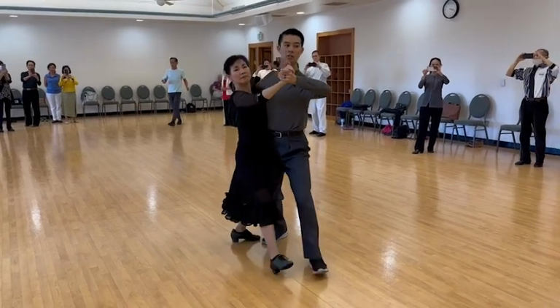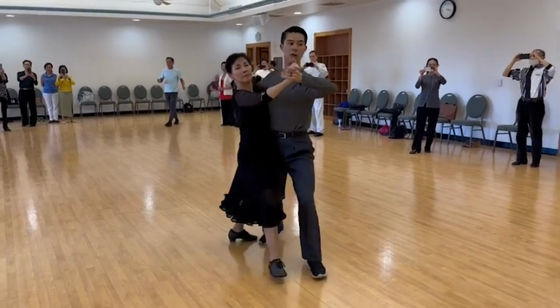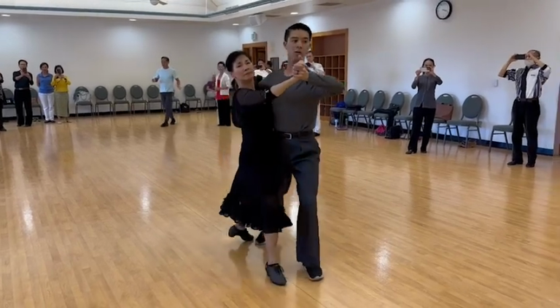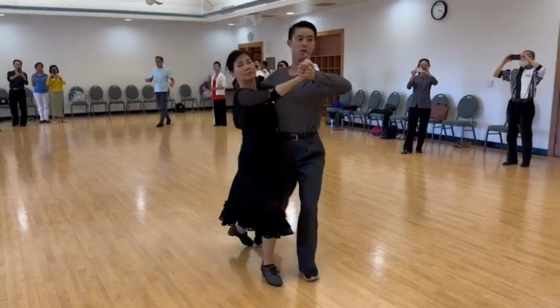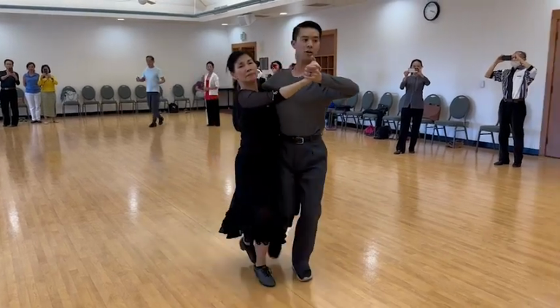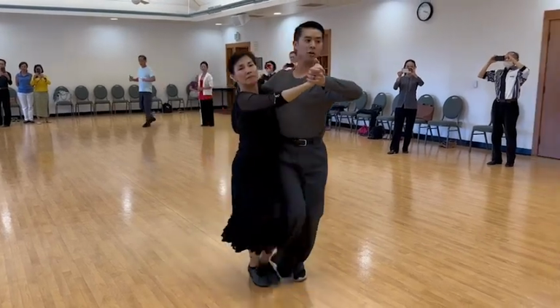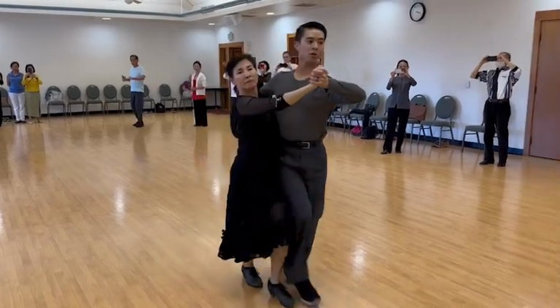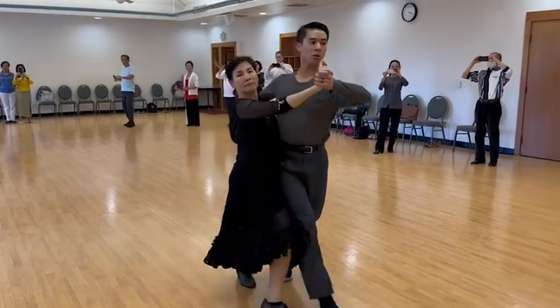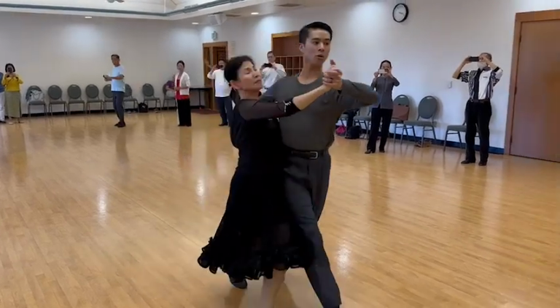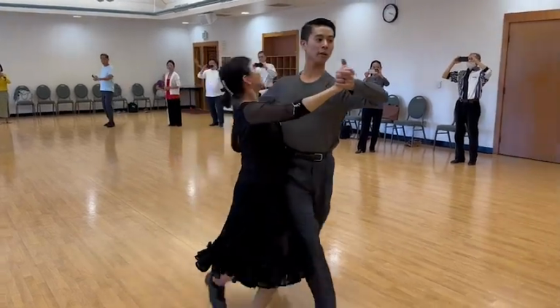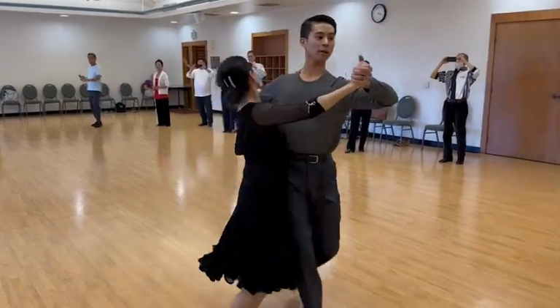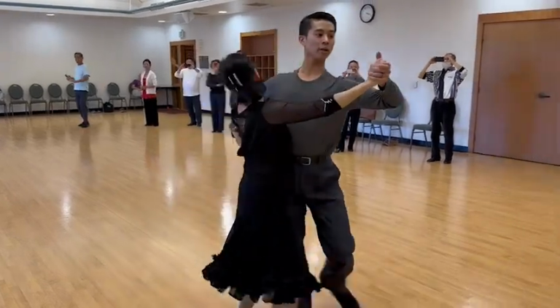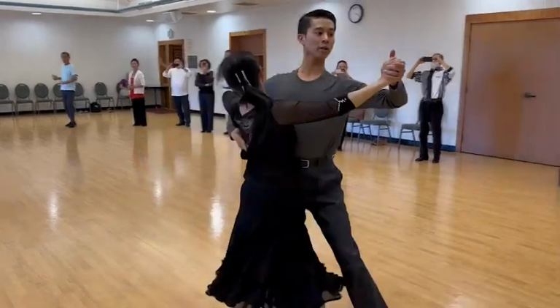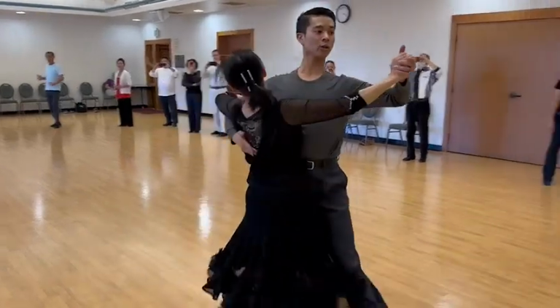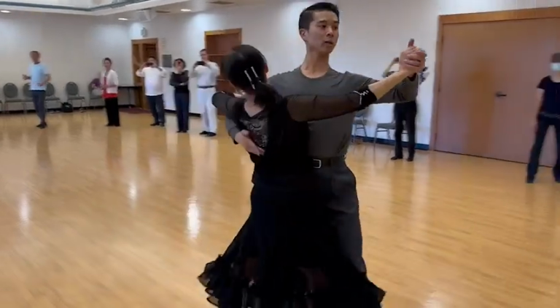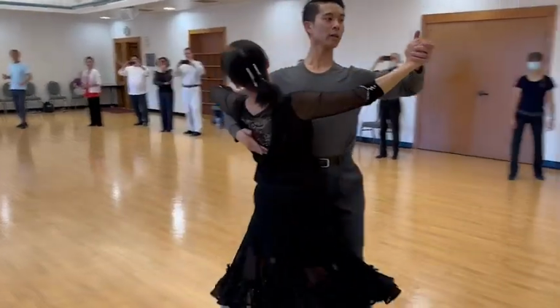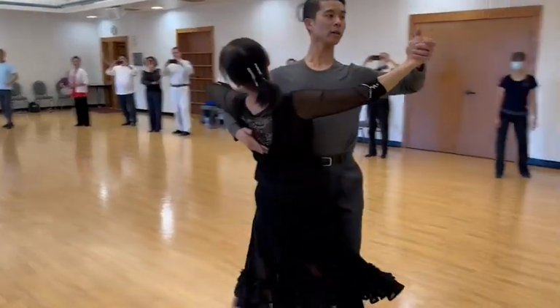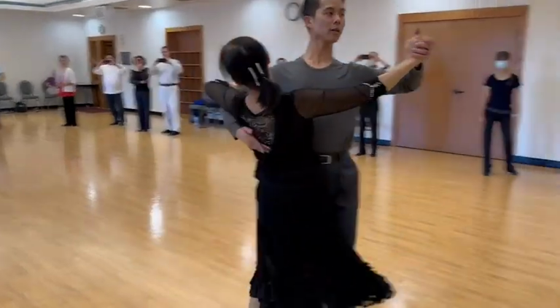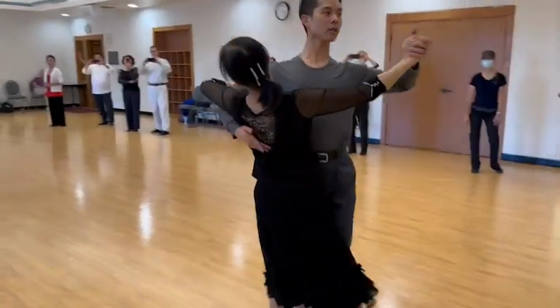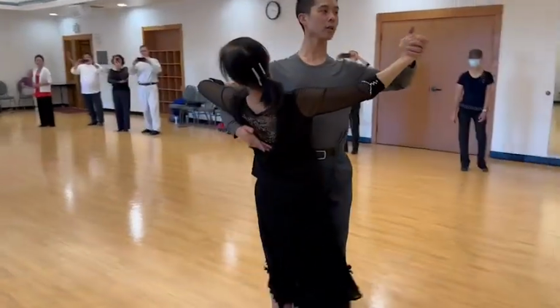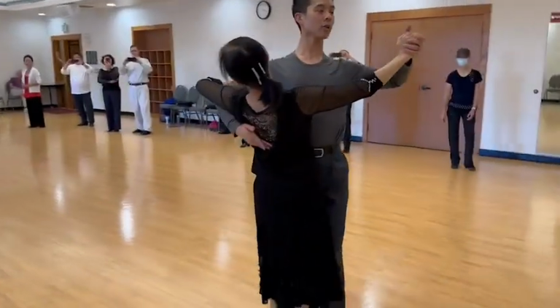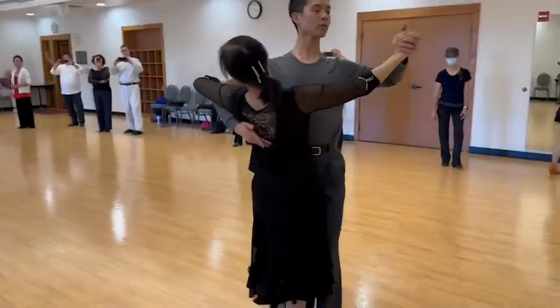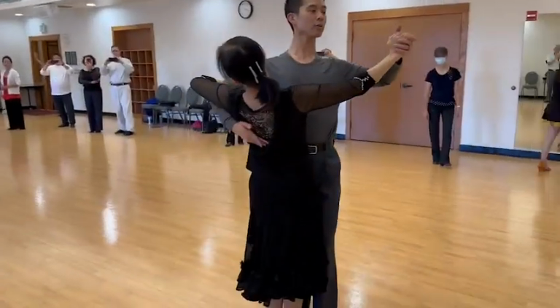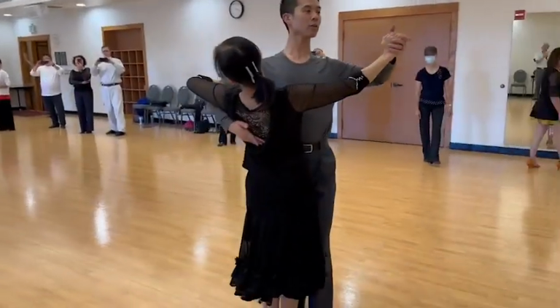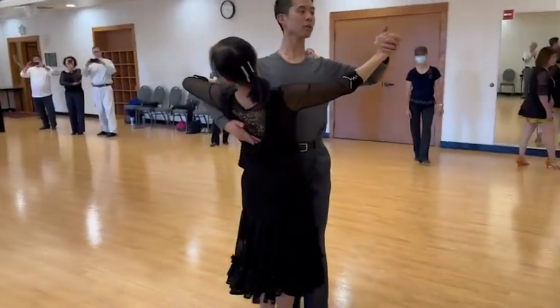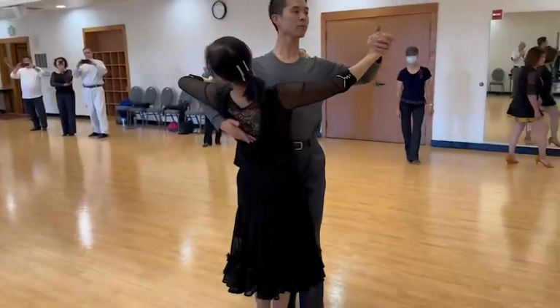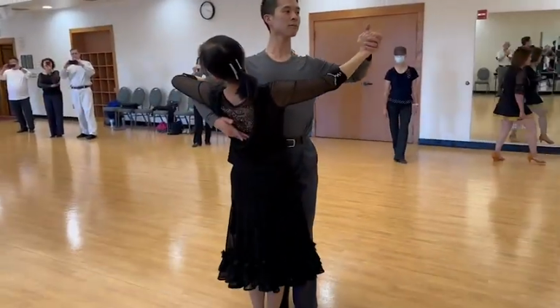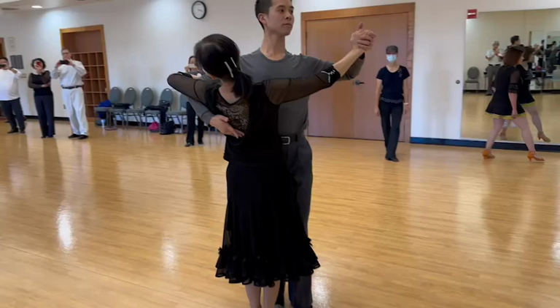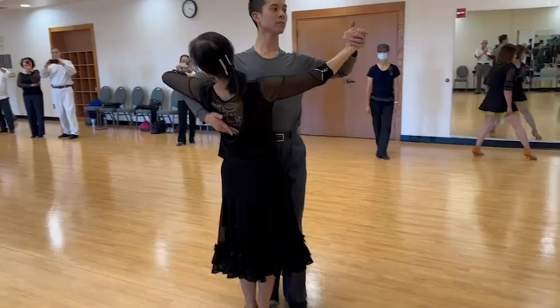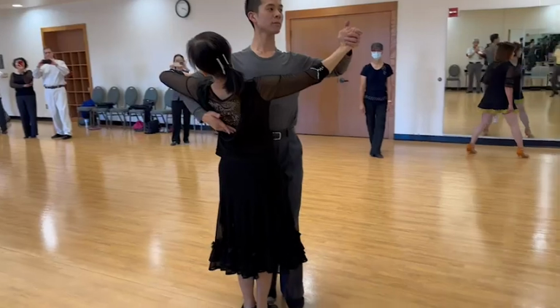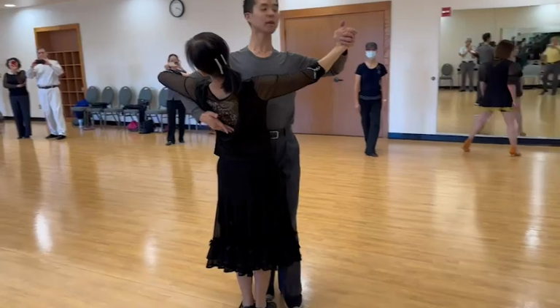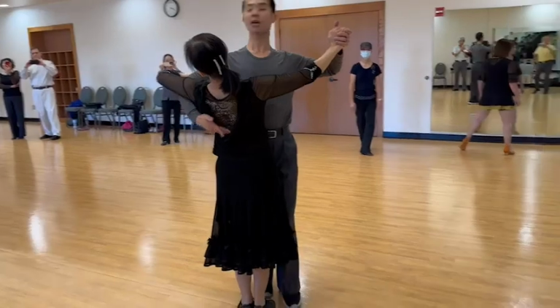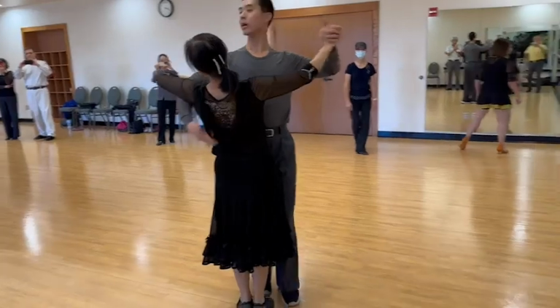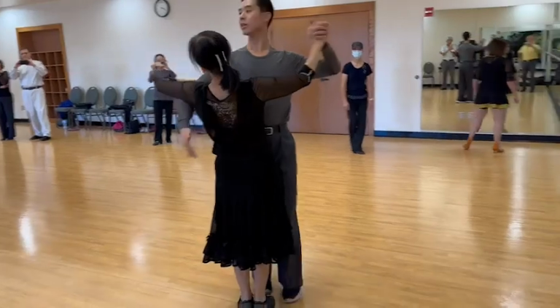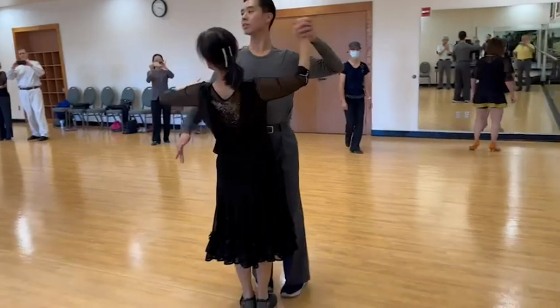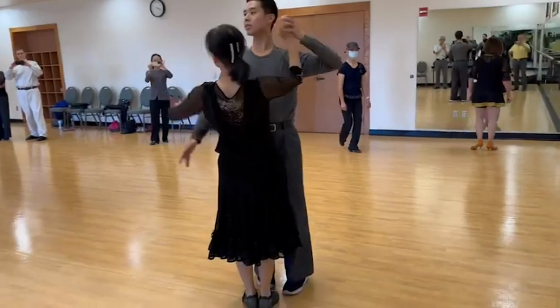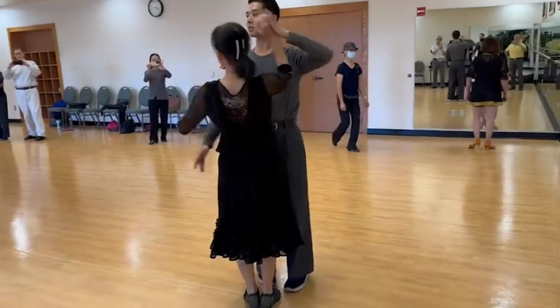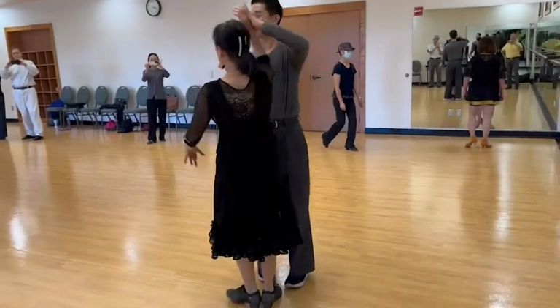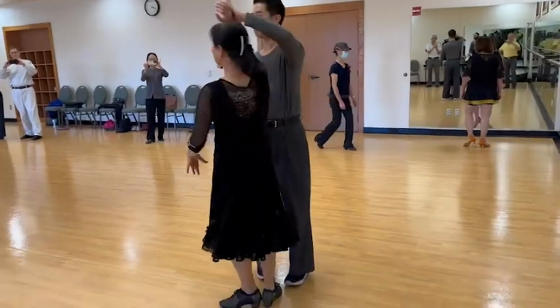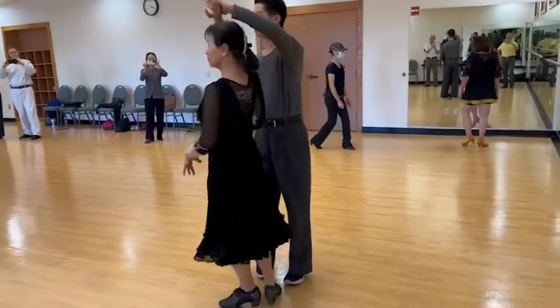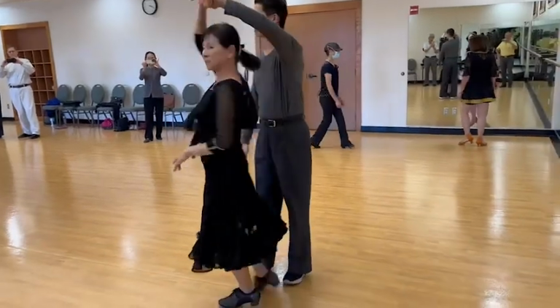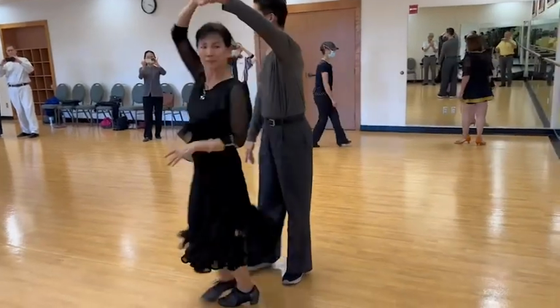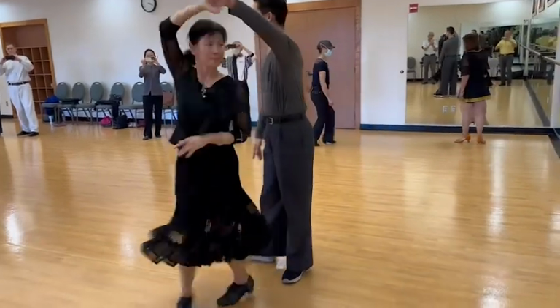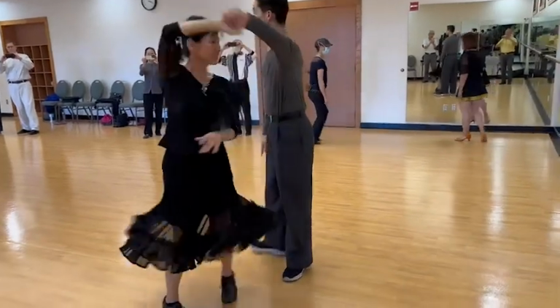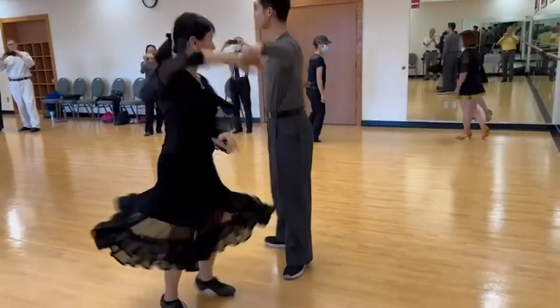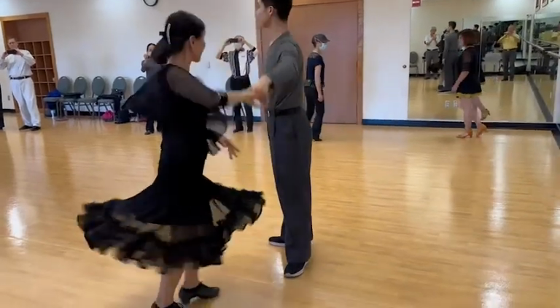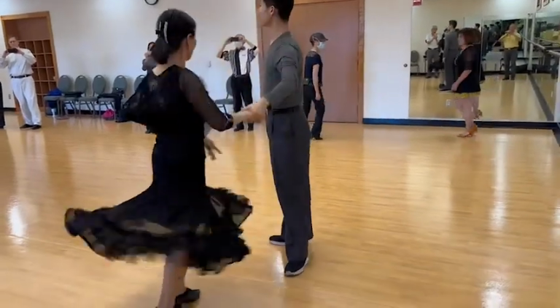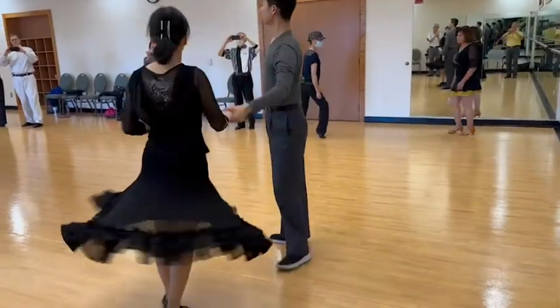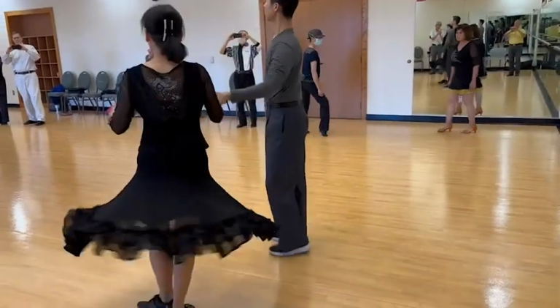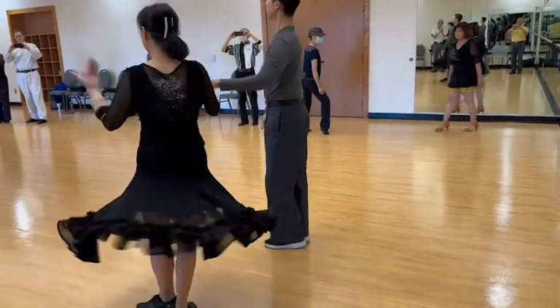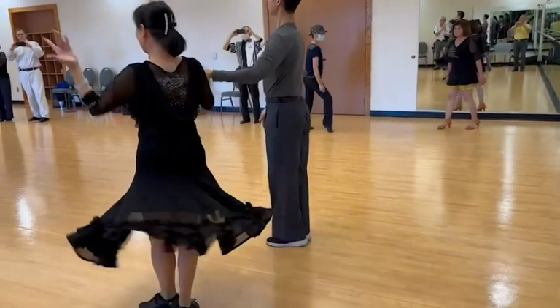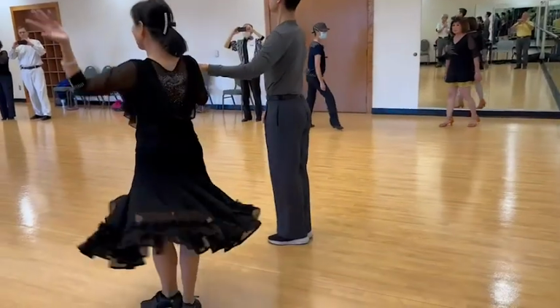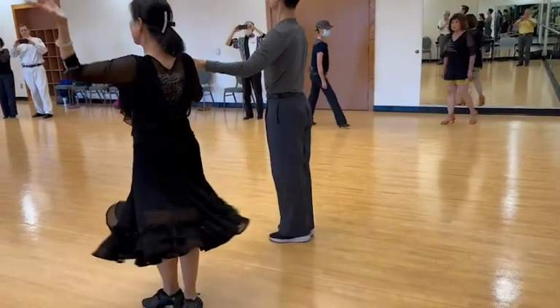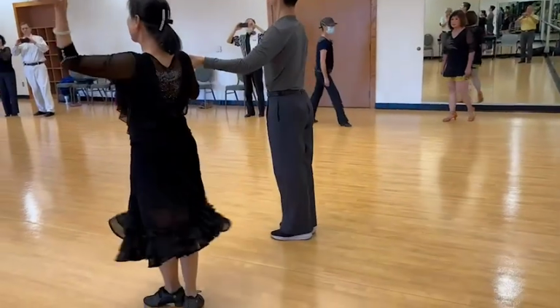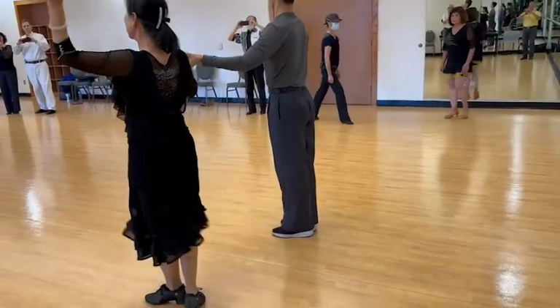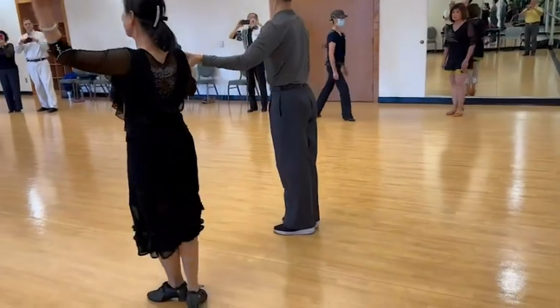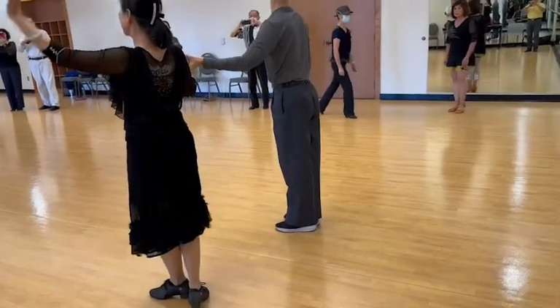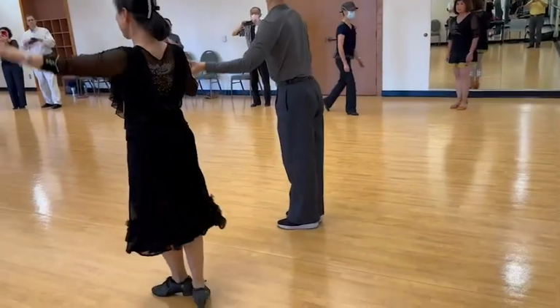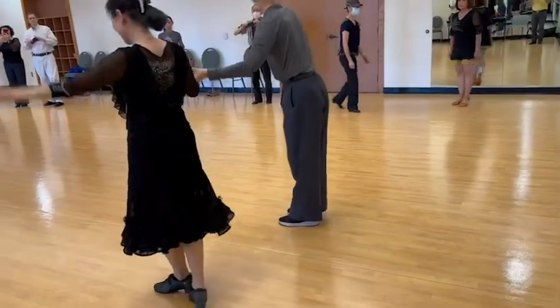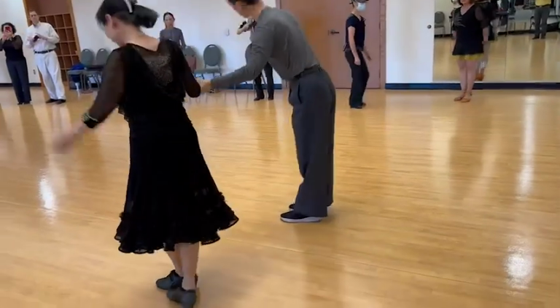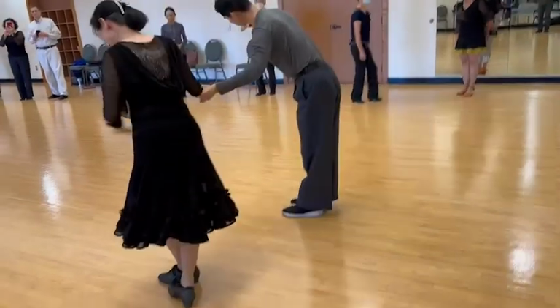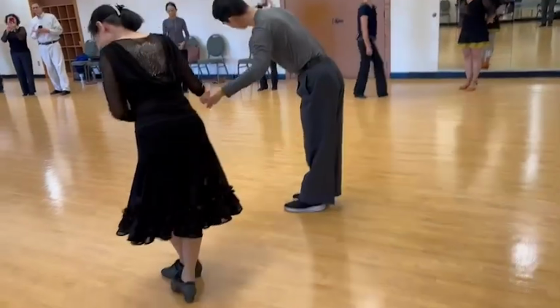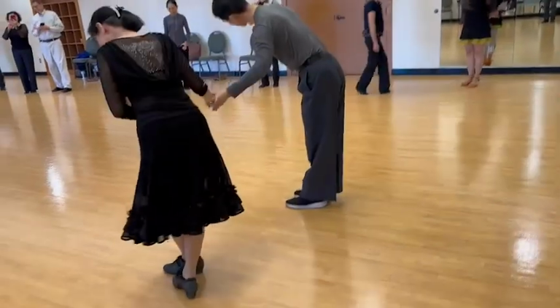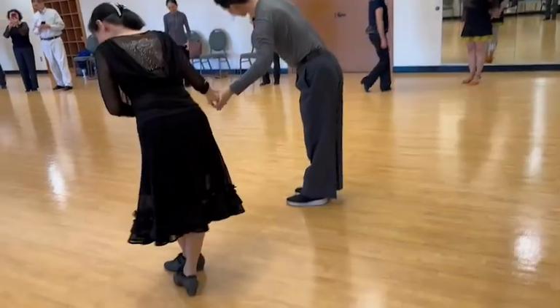Slow, quick, quick, close. And that's it. Give yourselves a round of applause, thank you.